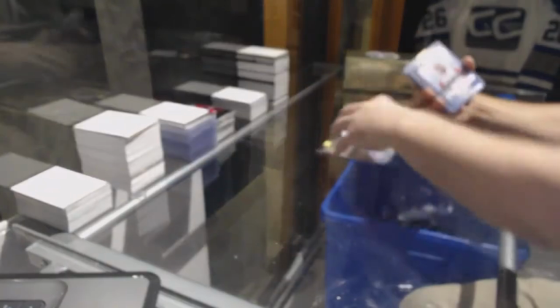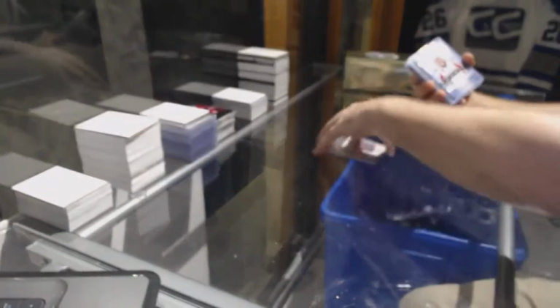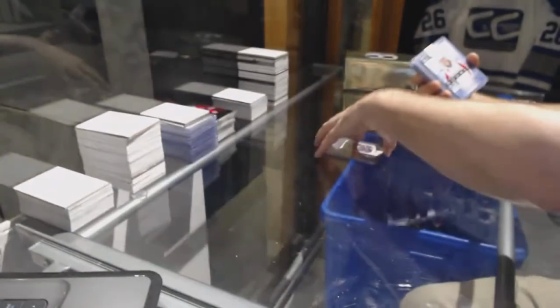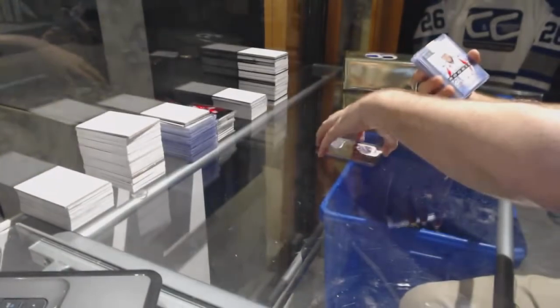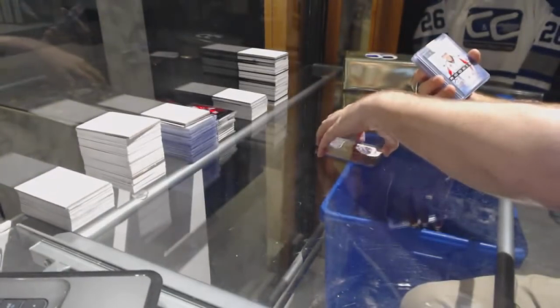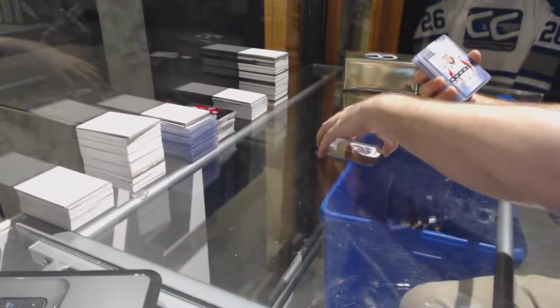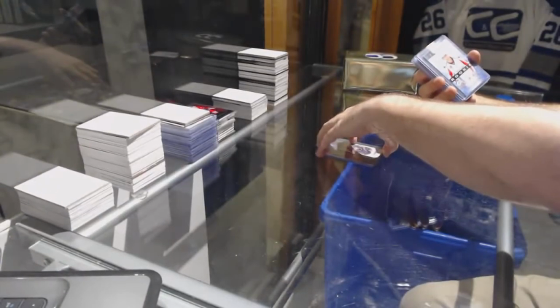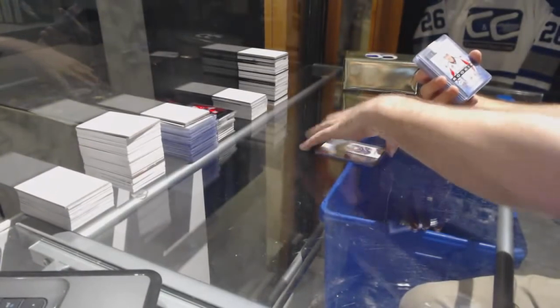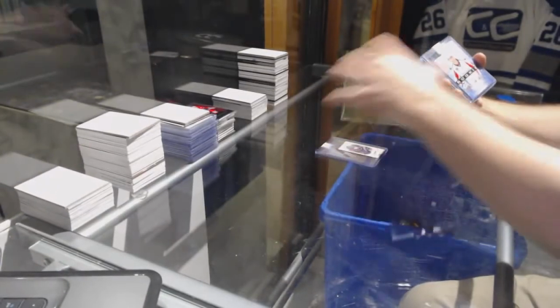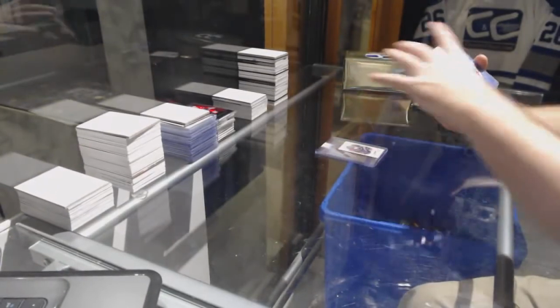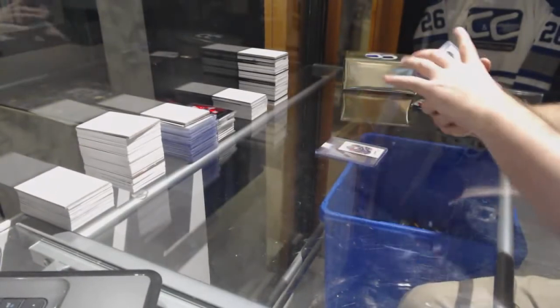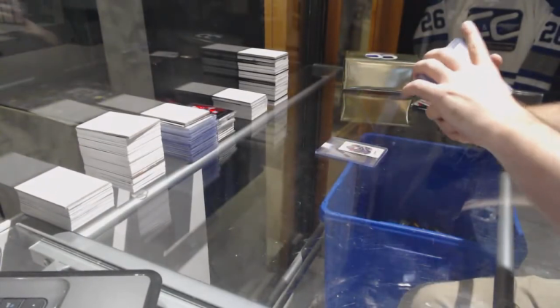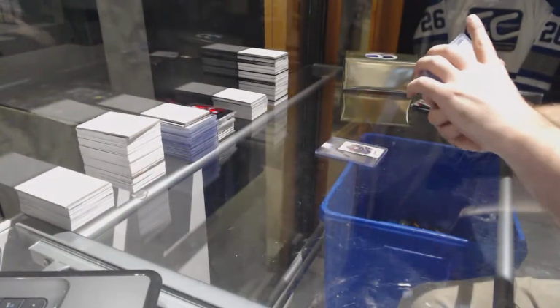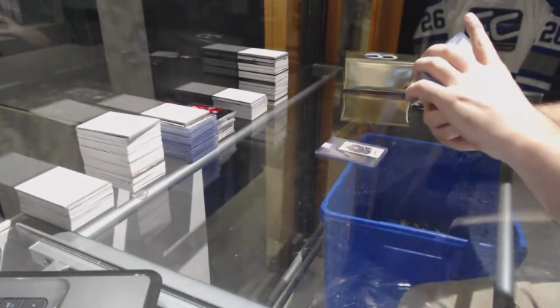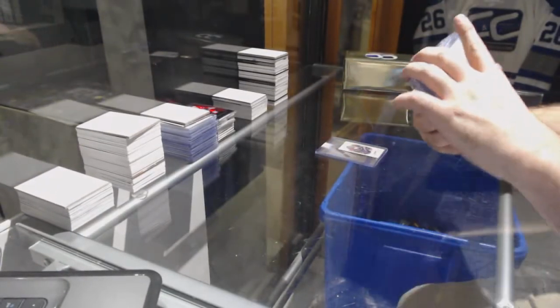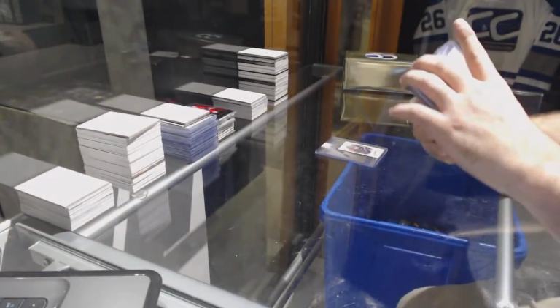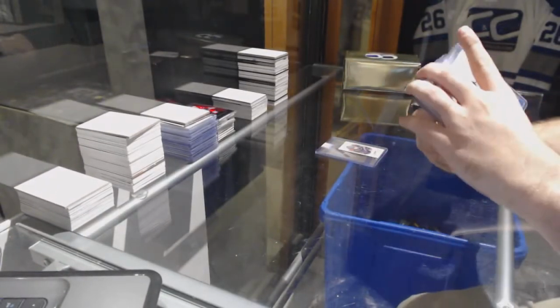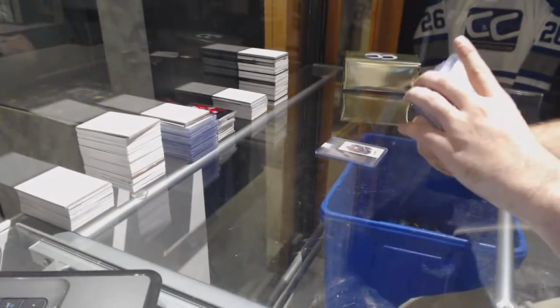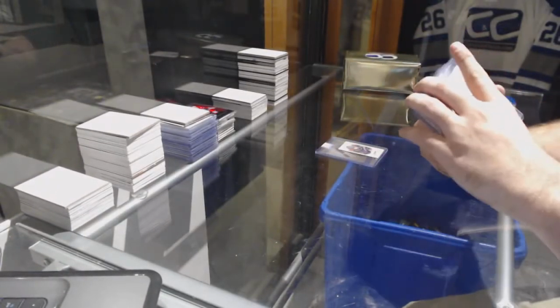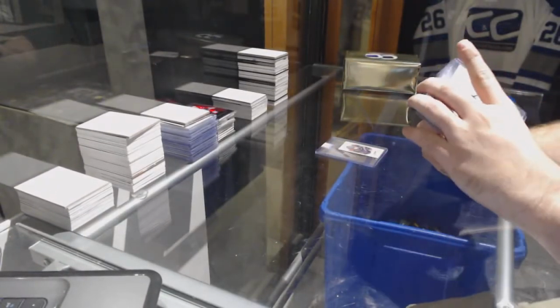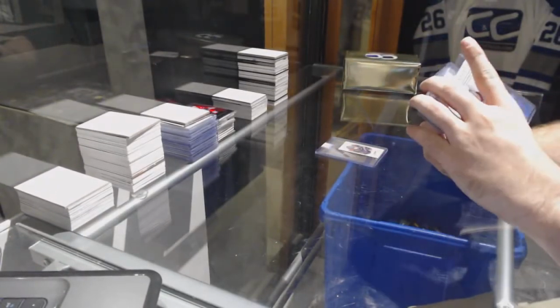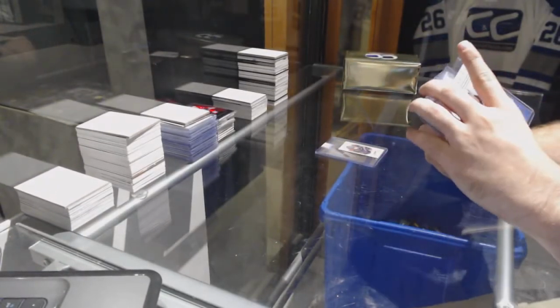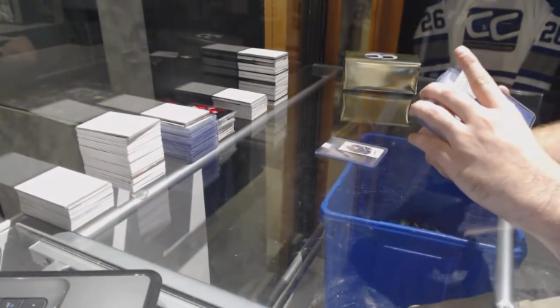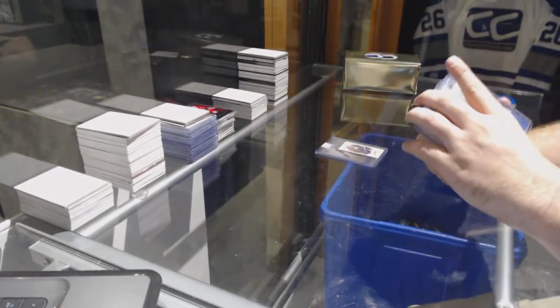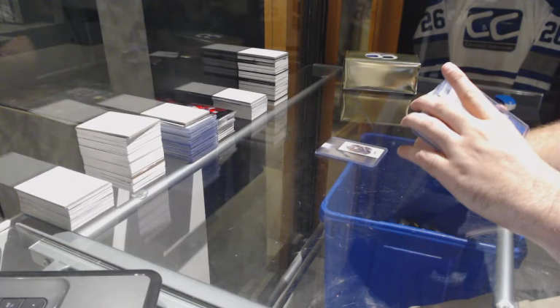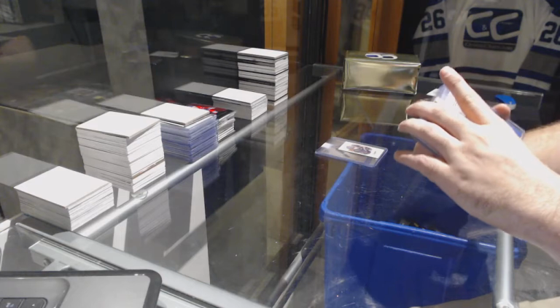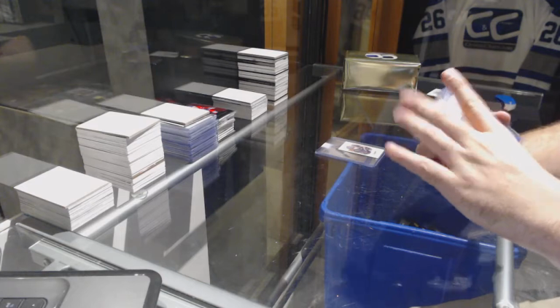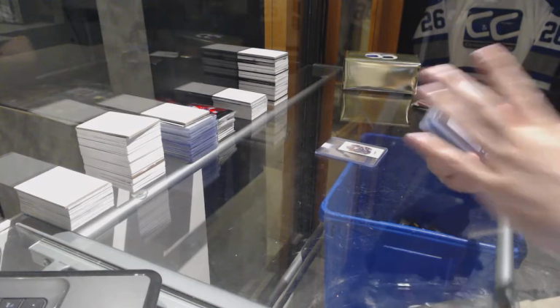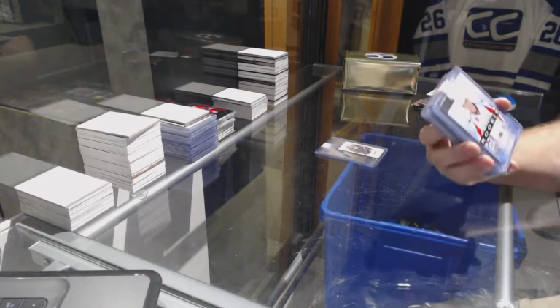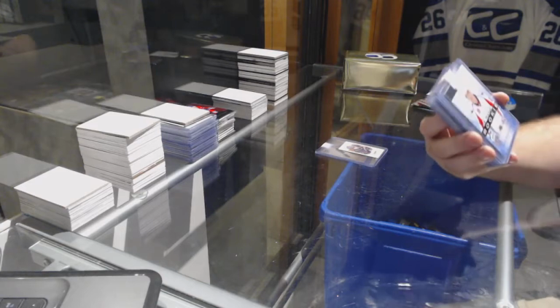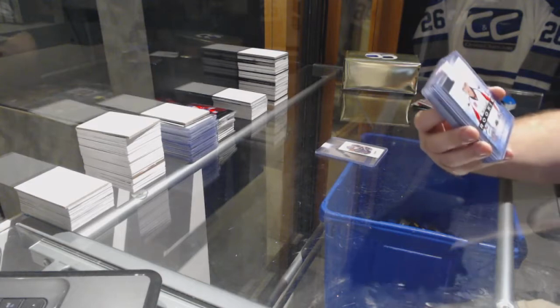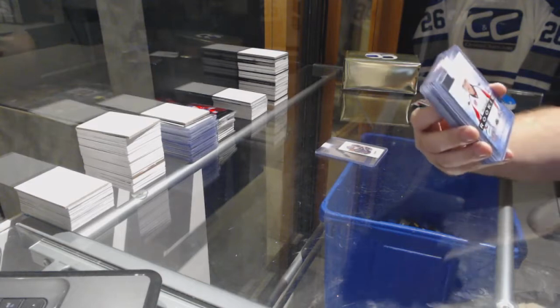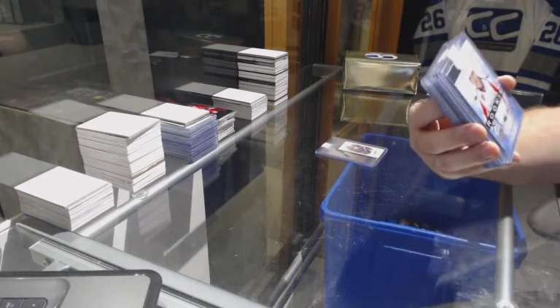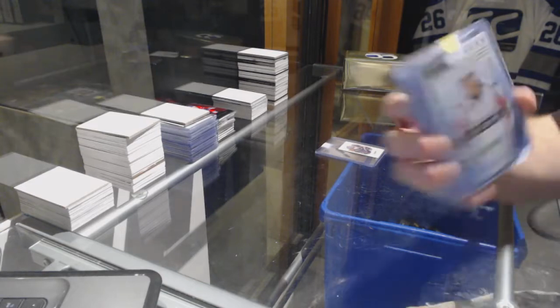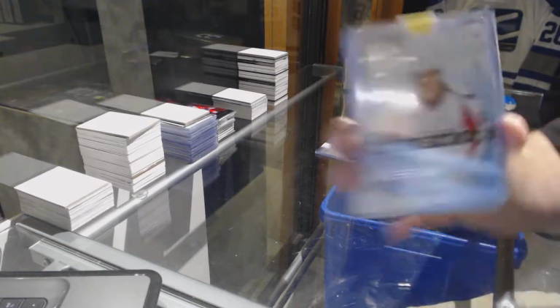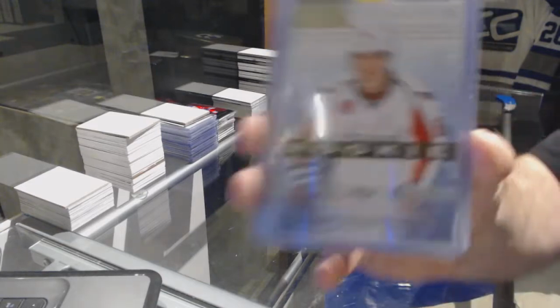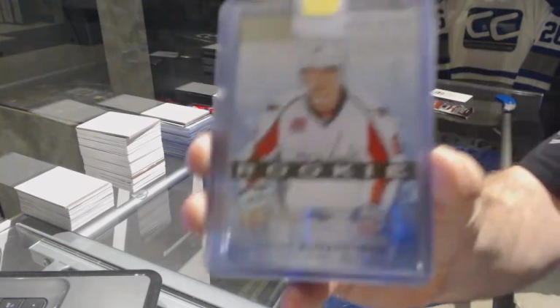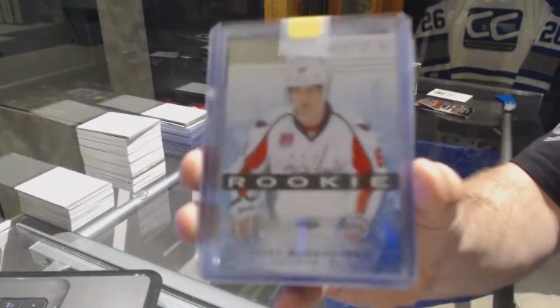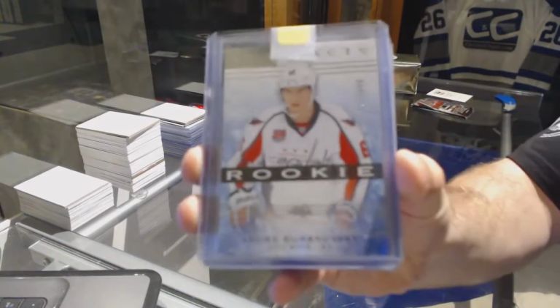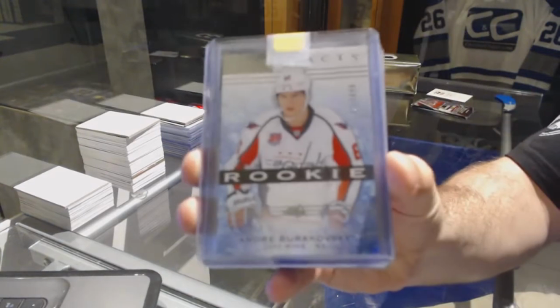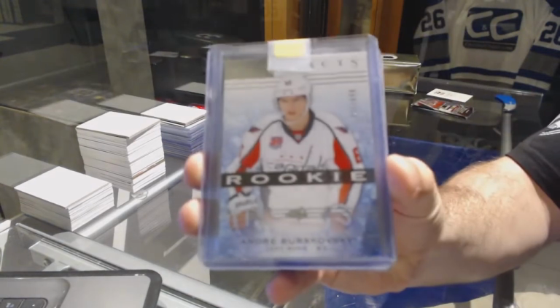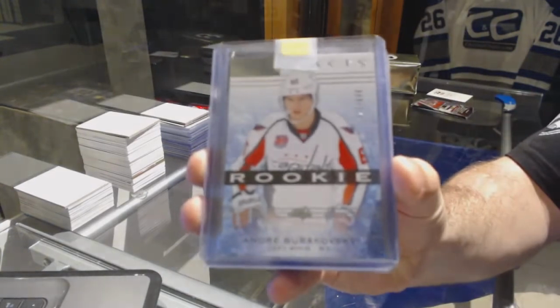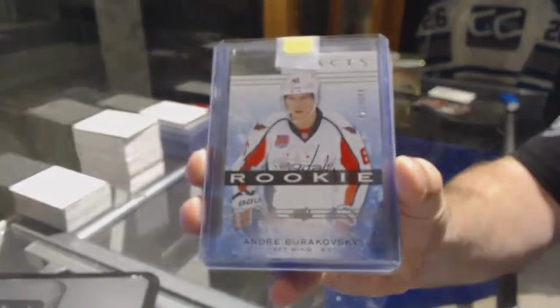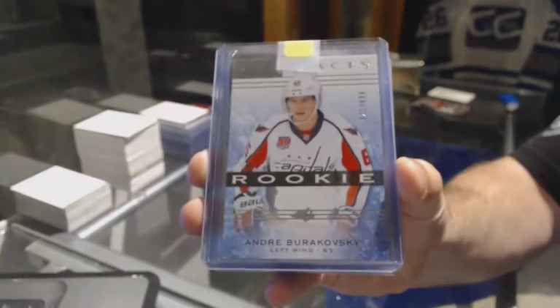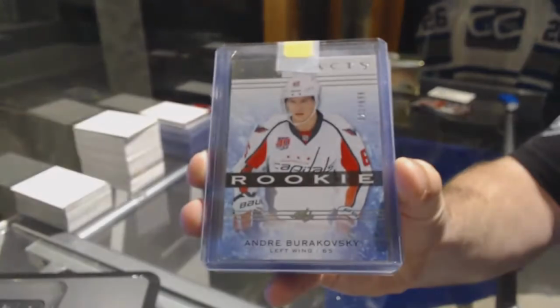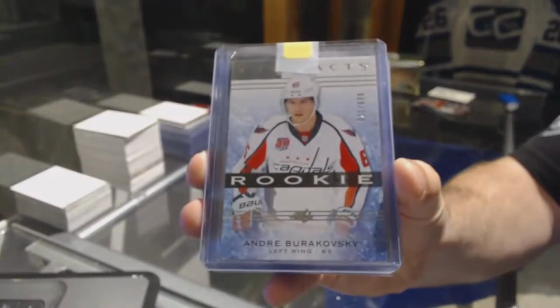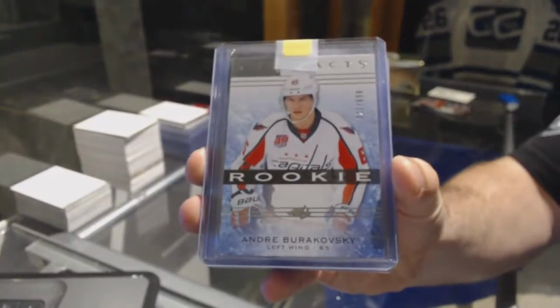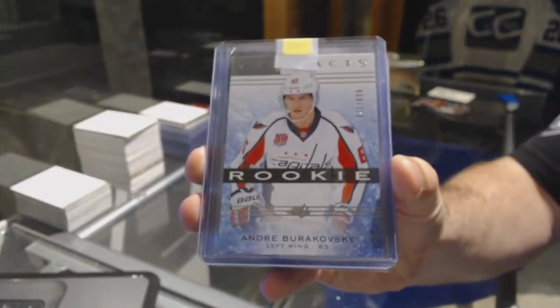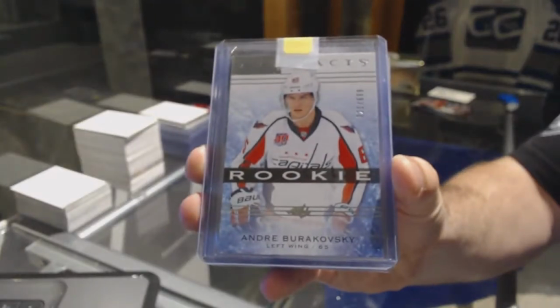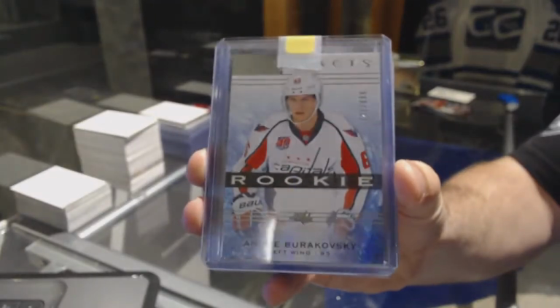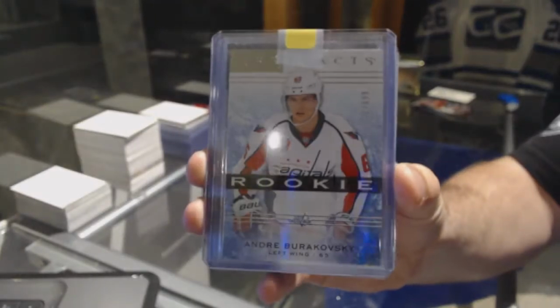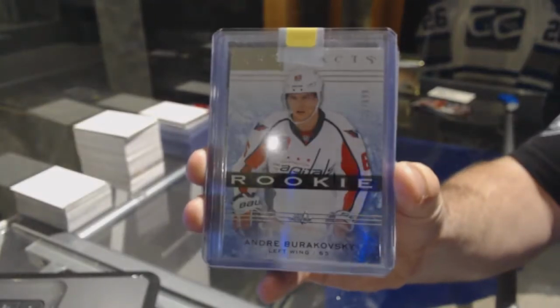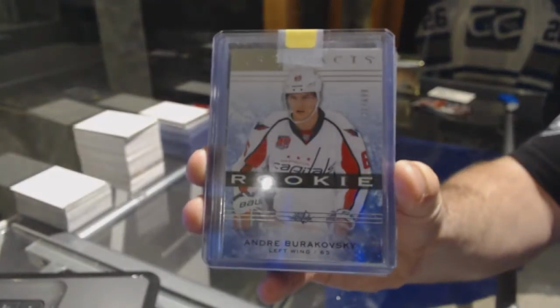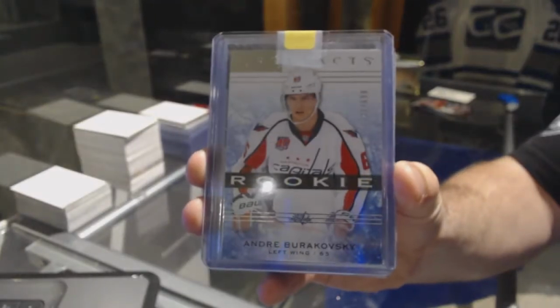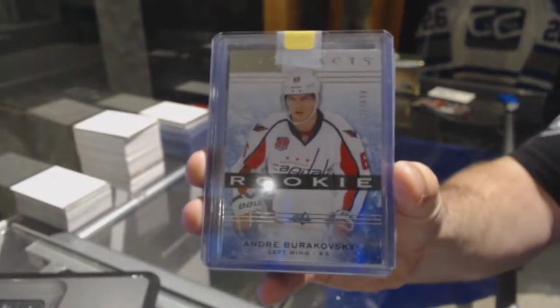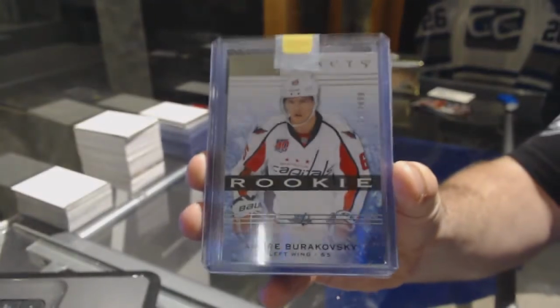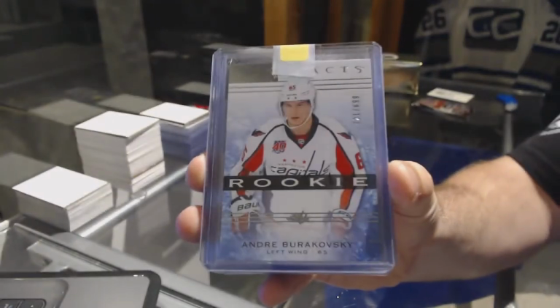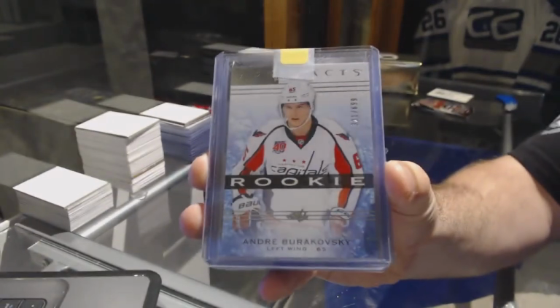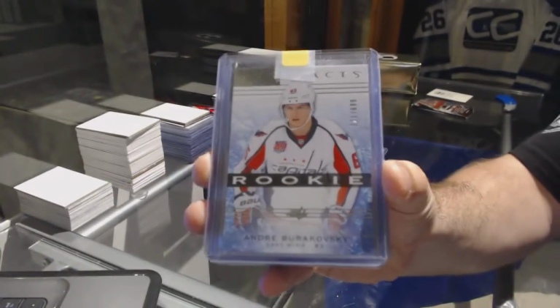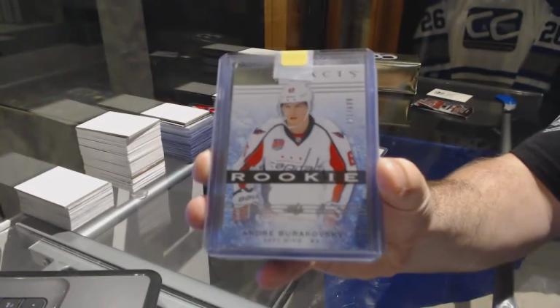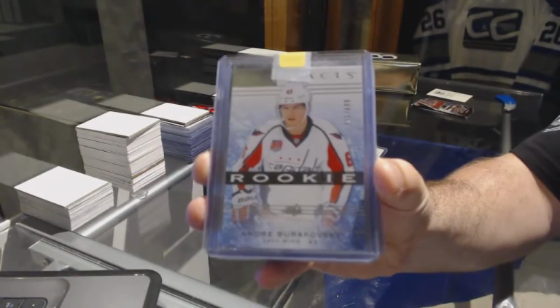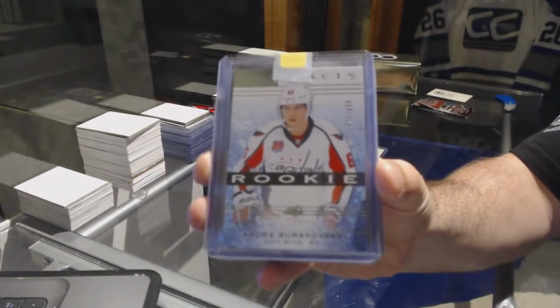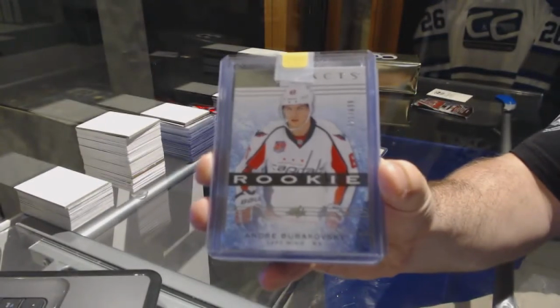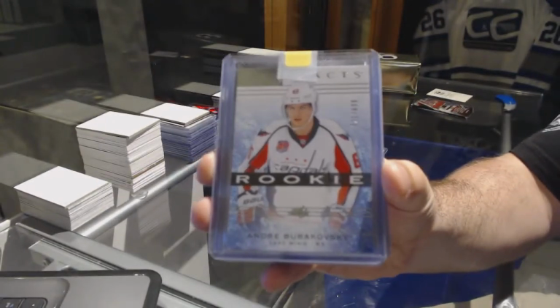For the Capitals, the $6.99 Artifacts Rookie — Andre Burakovsky.